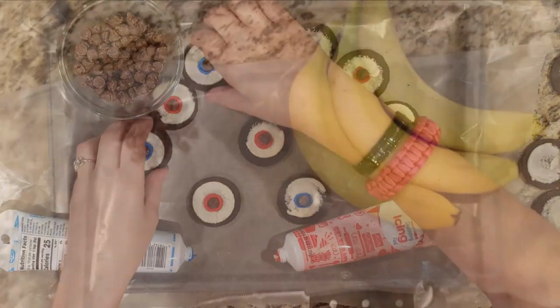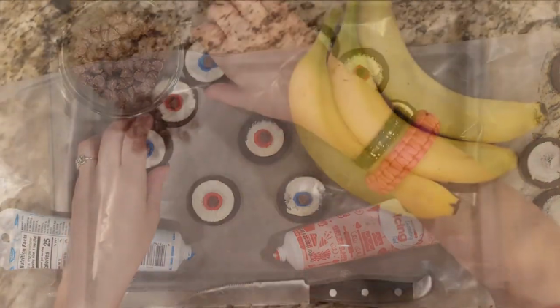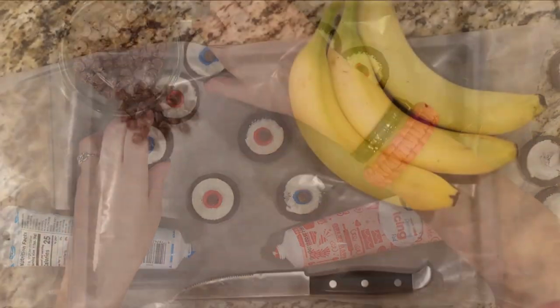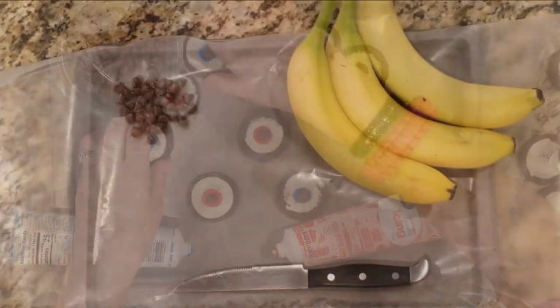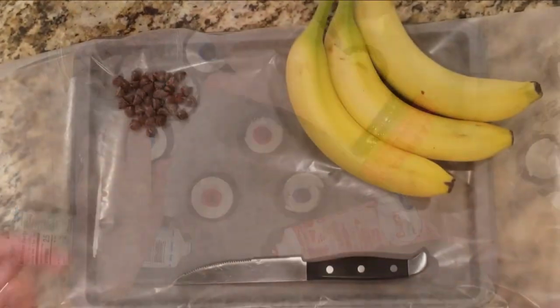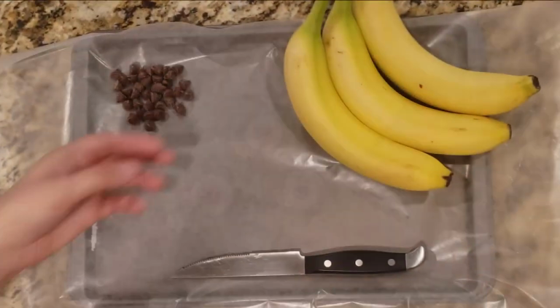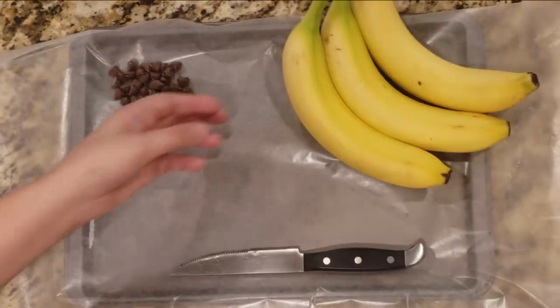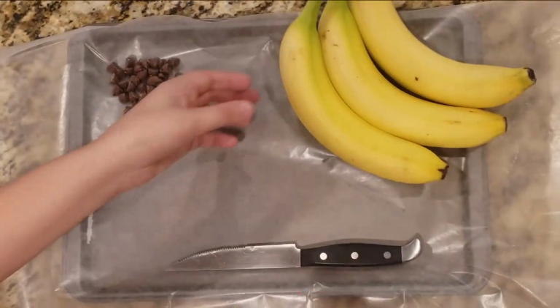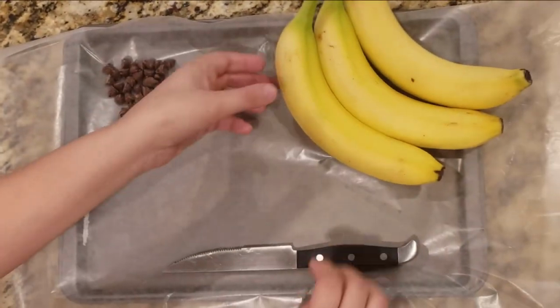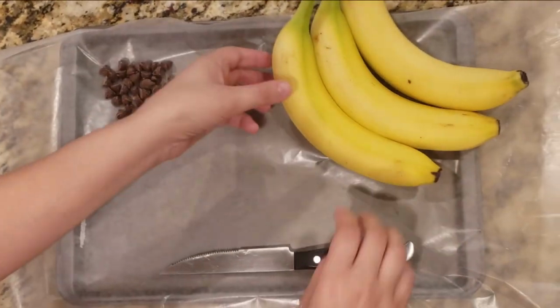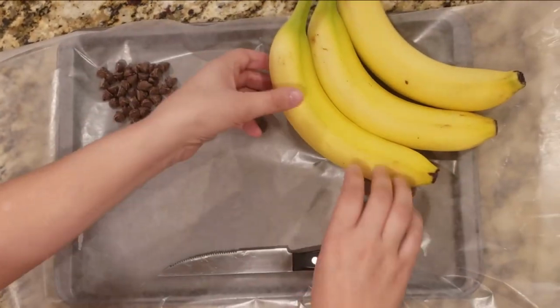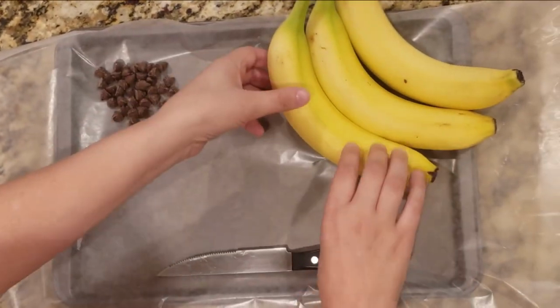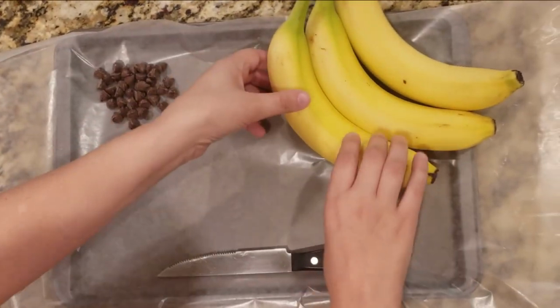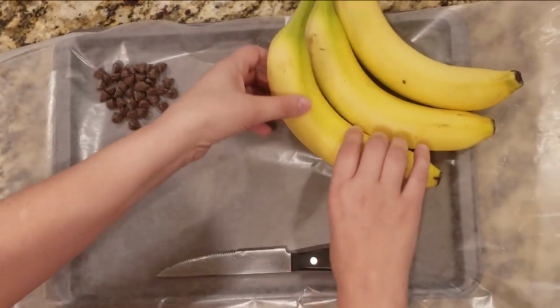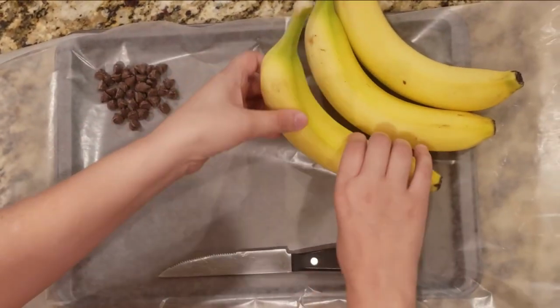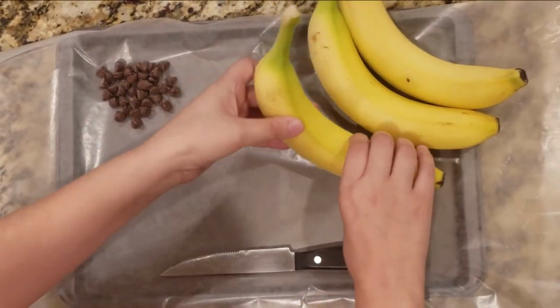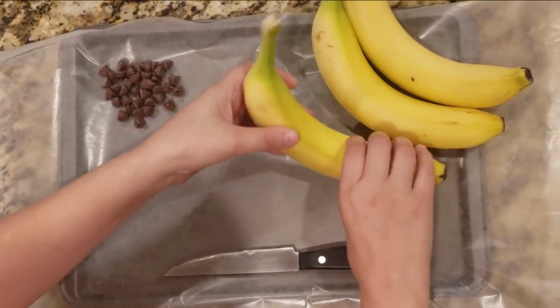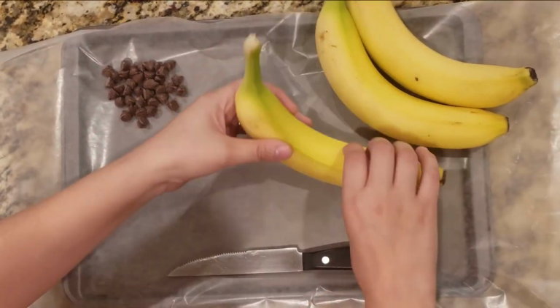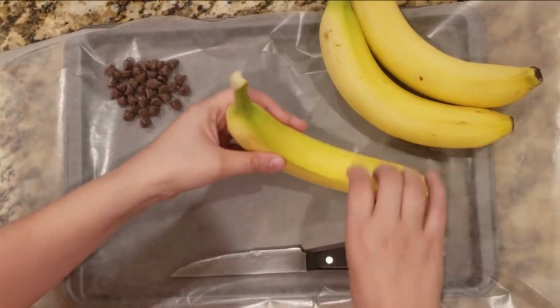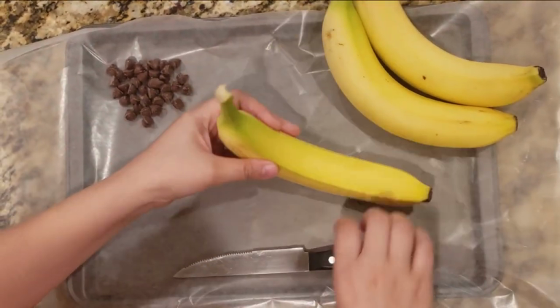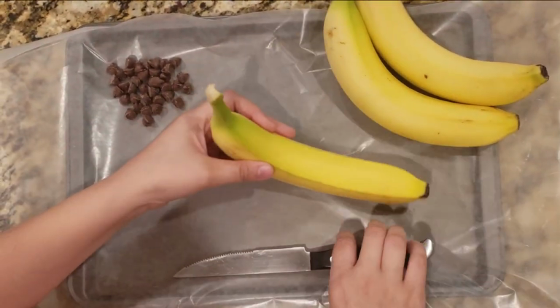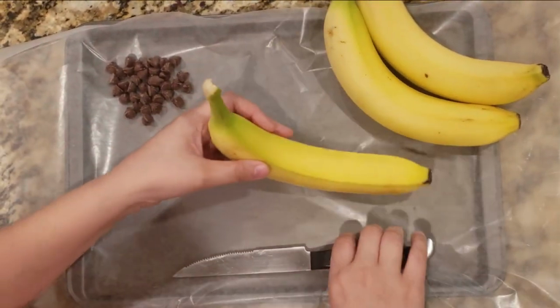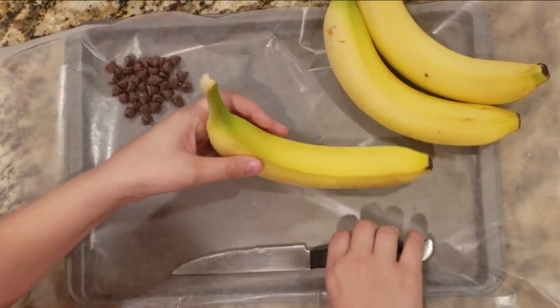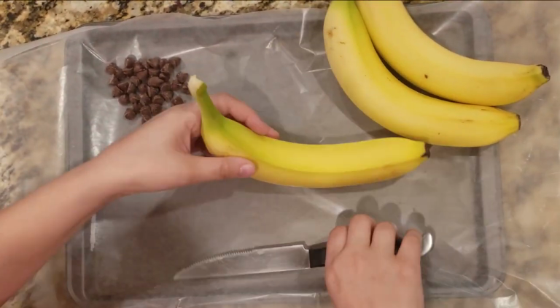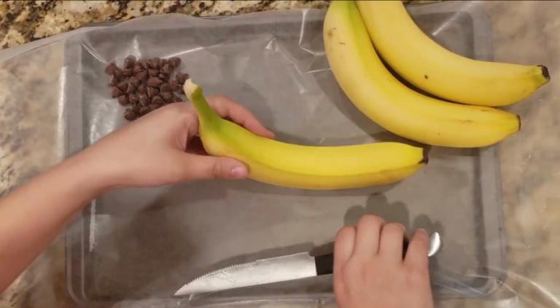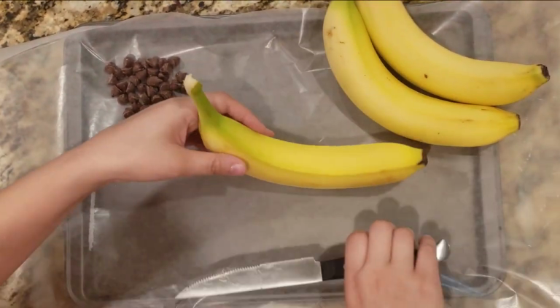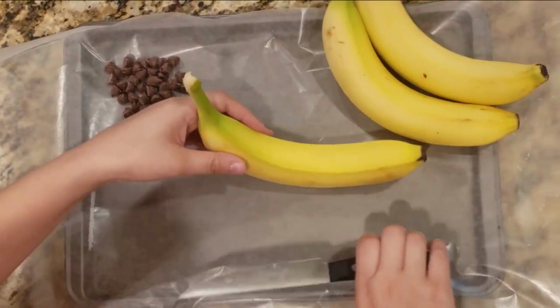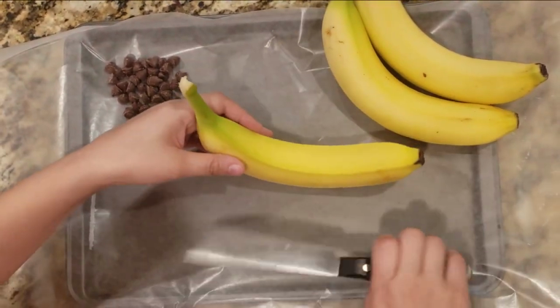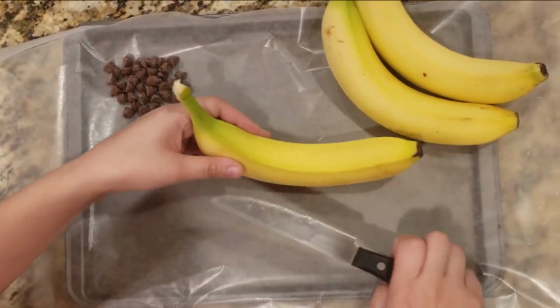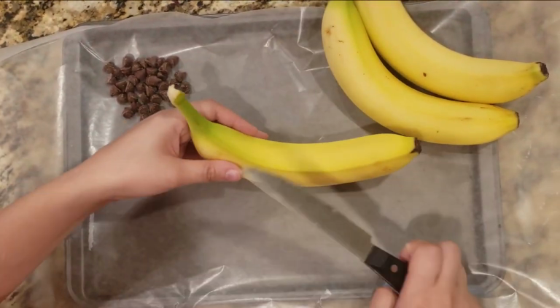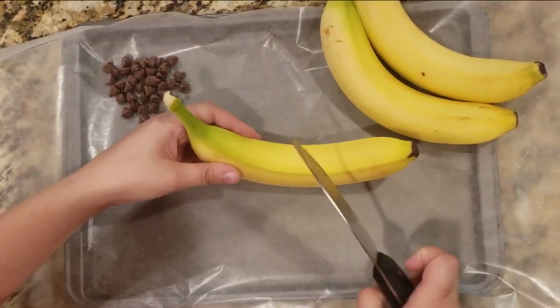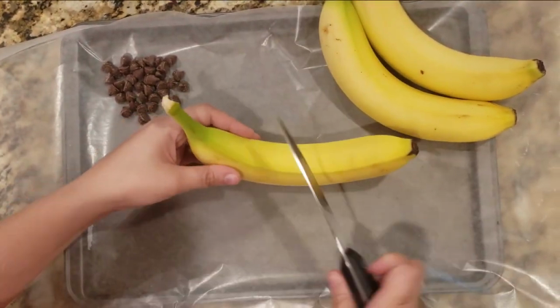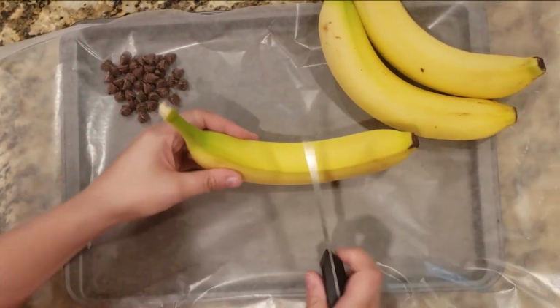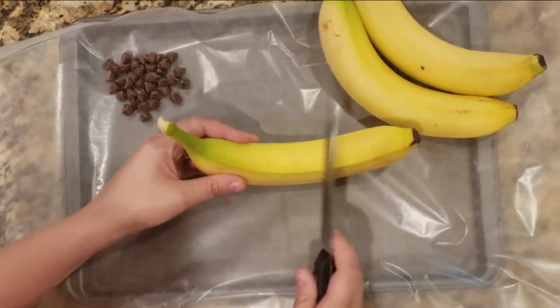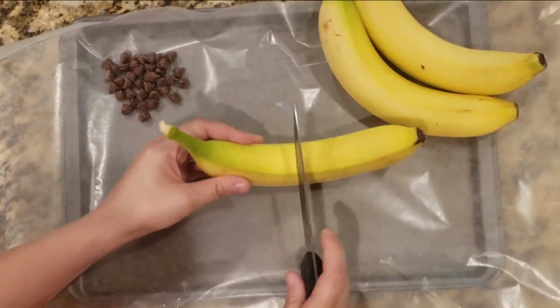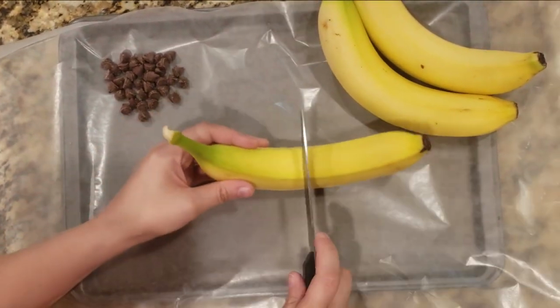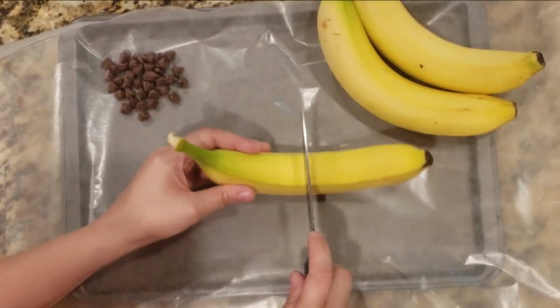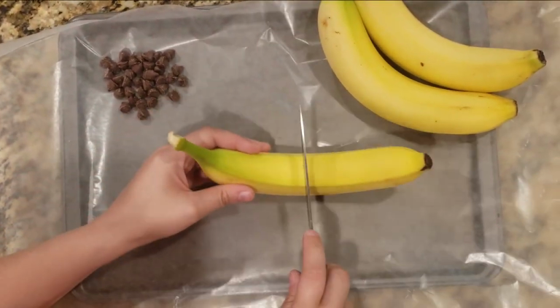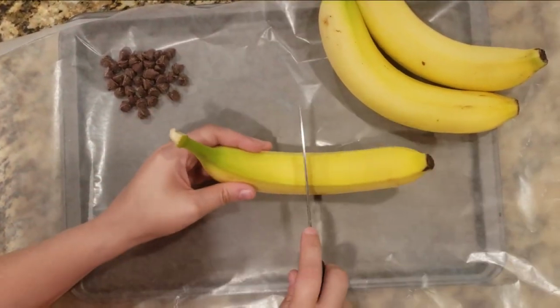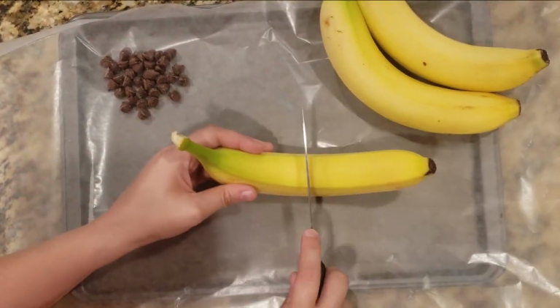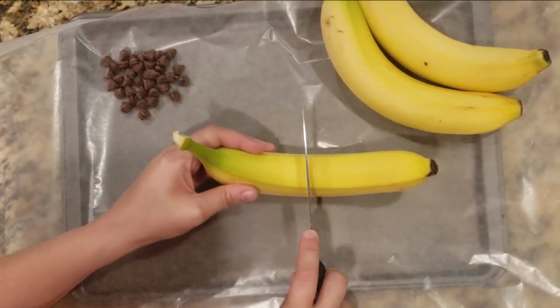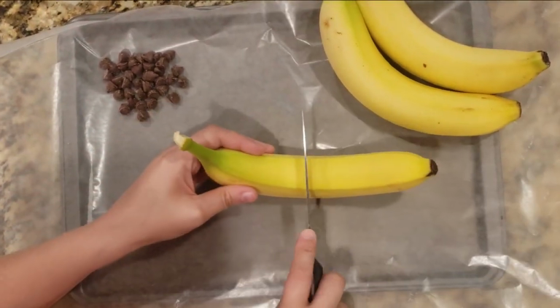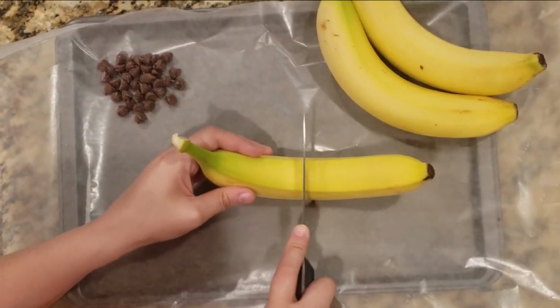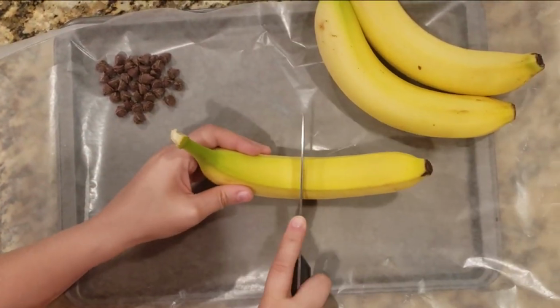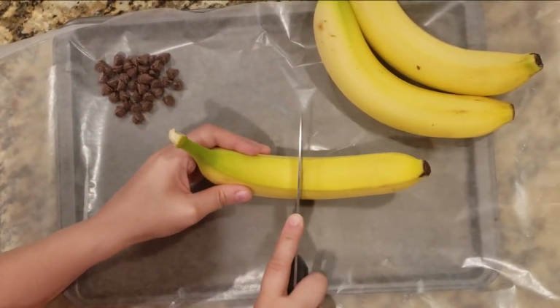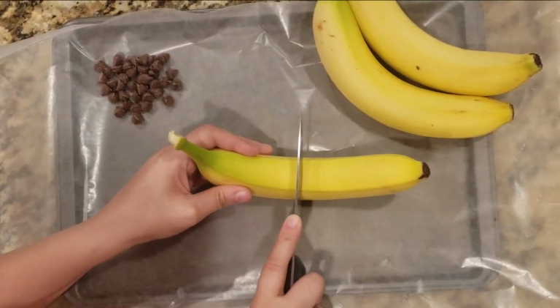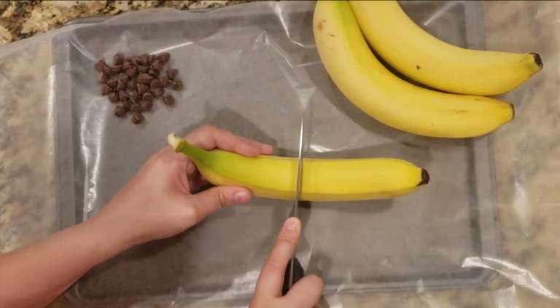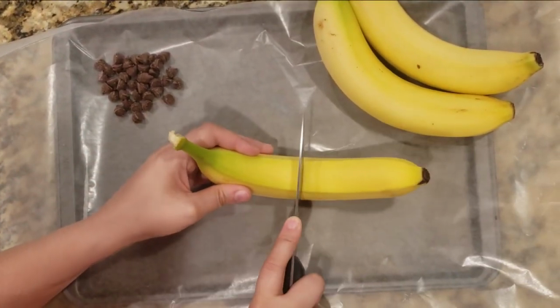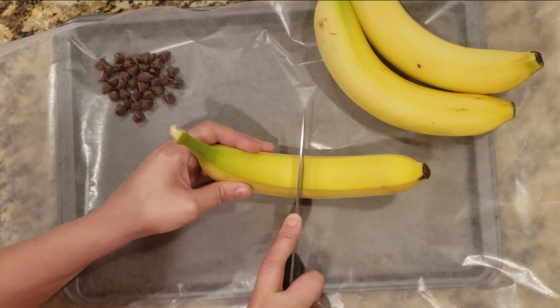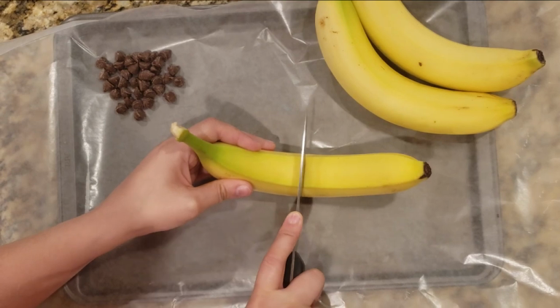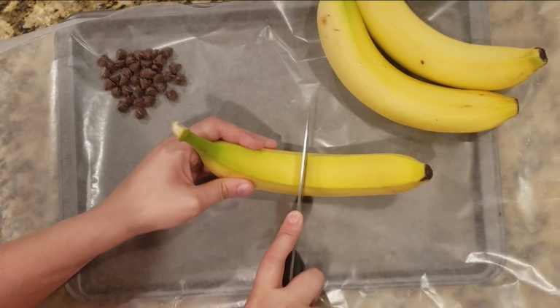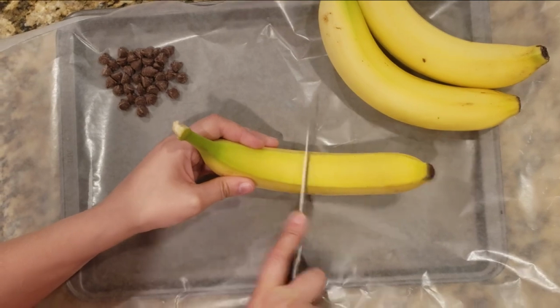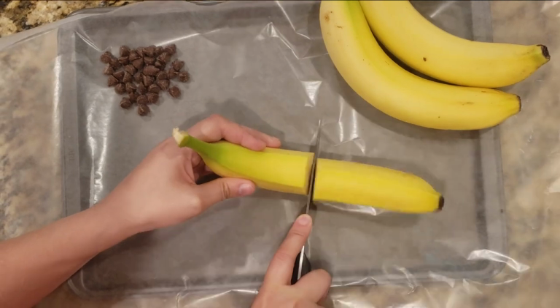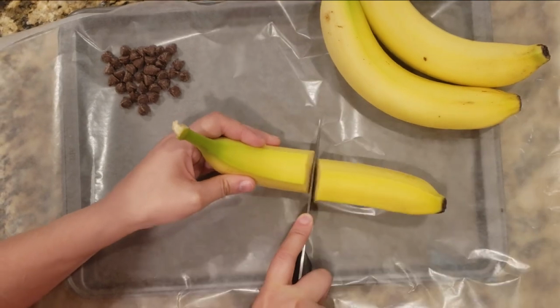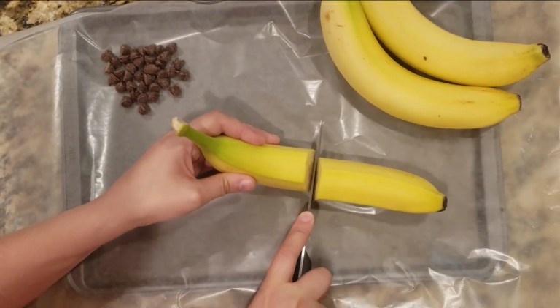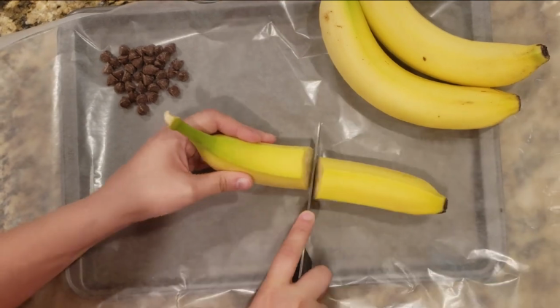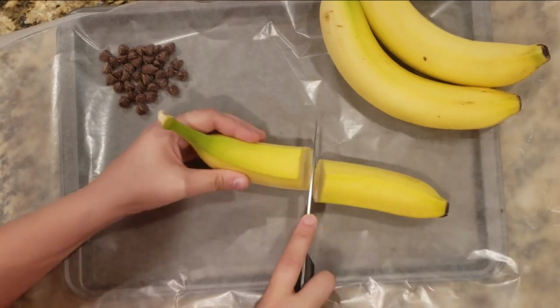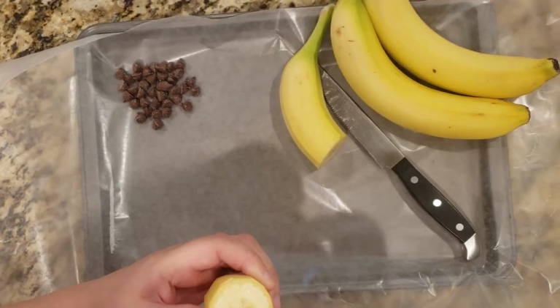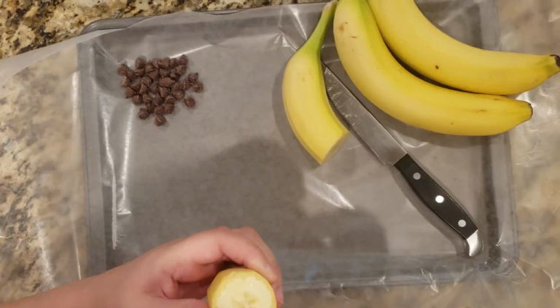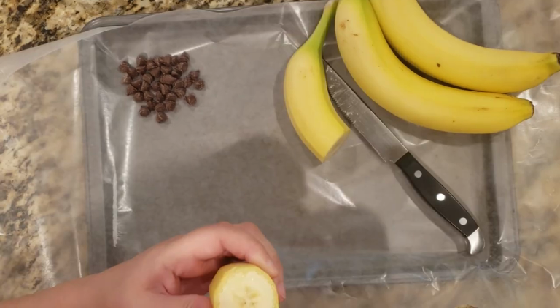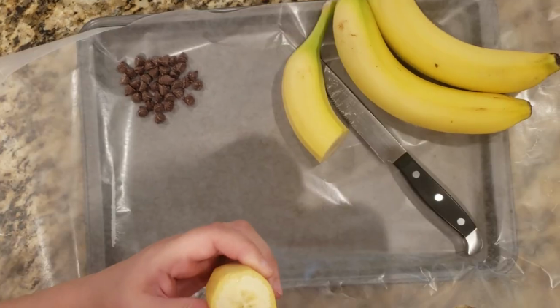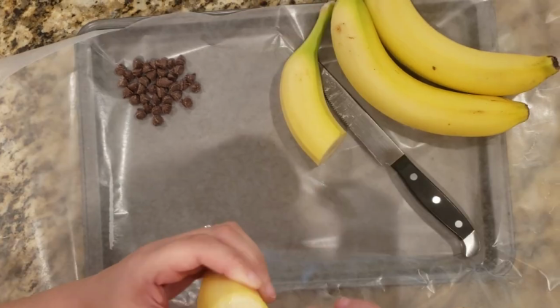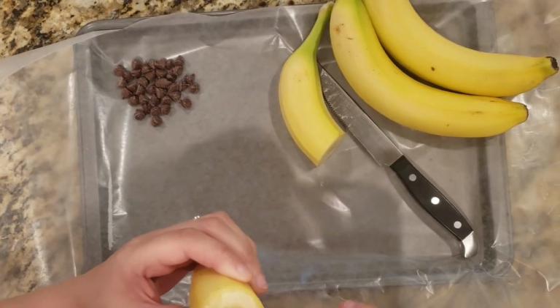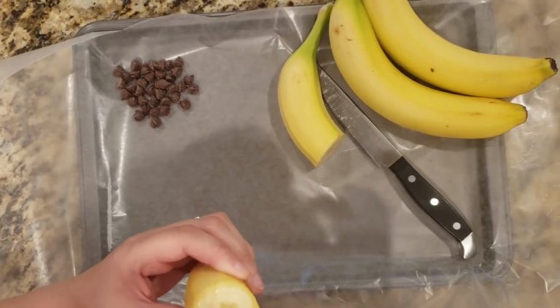When we were done with that, we used some of those chocolate chips again as eyeballs to create these adorable banana ghosts.